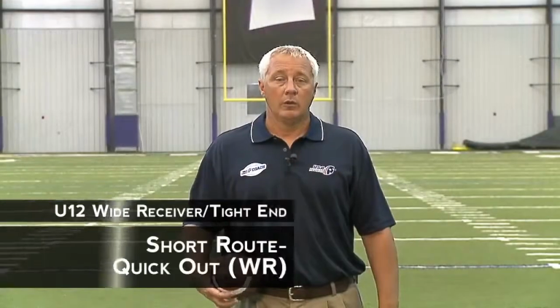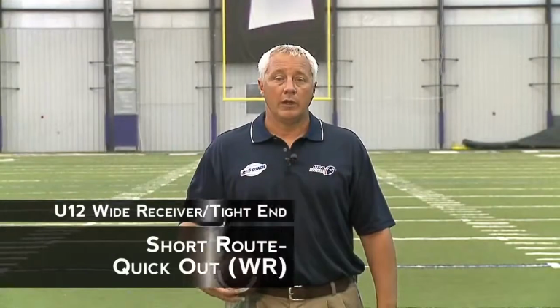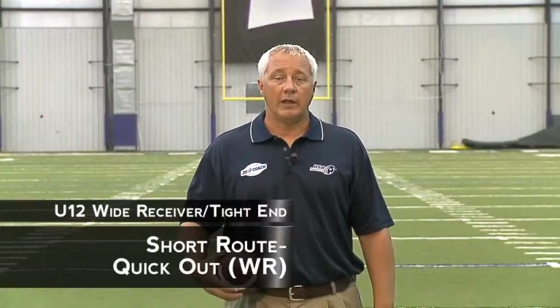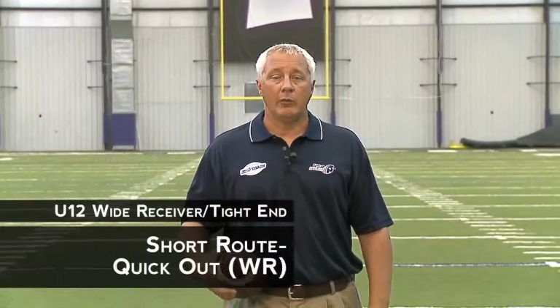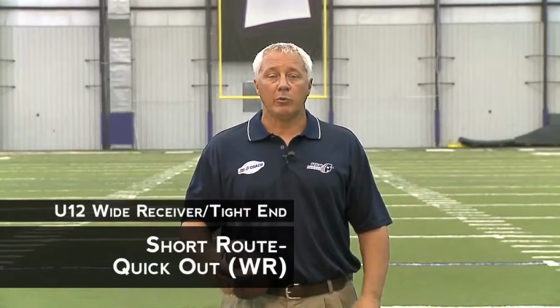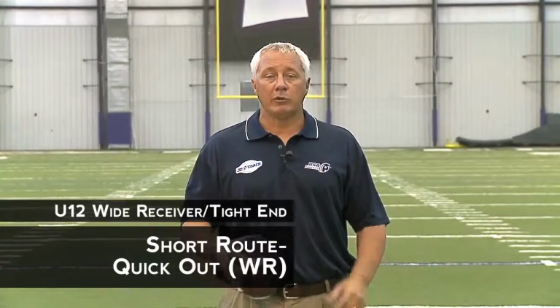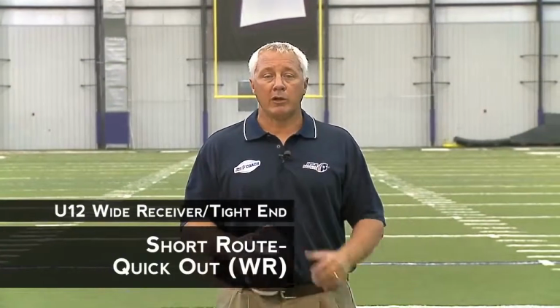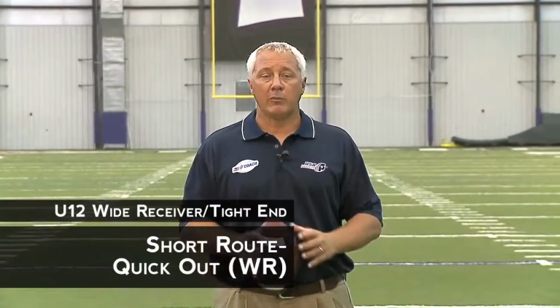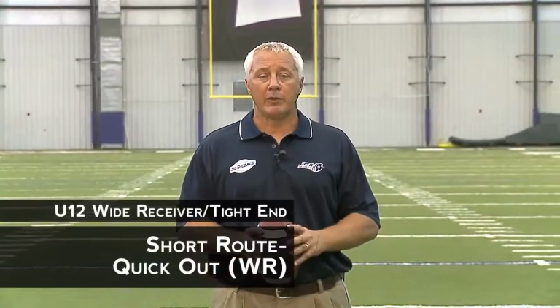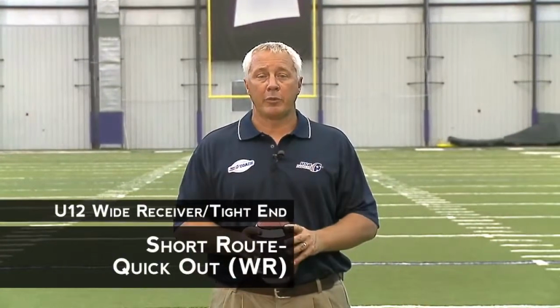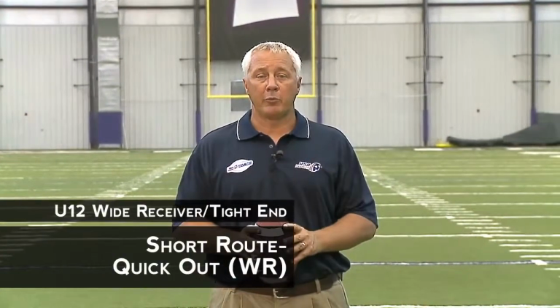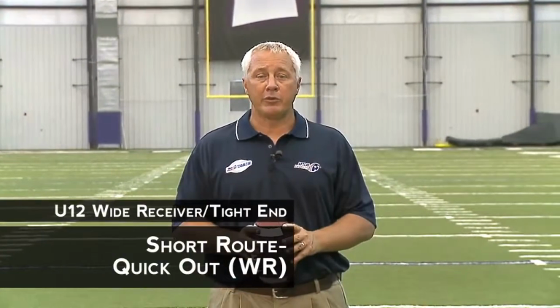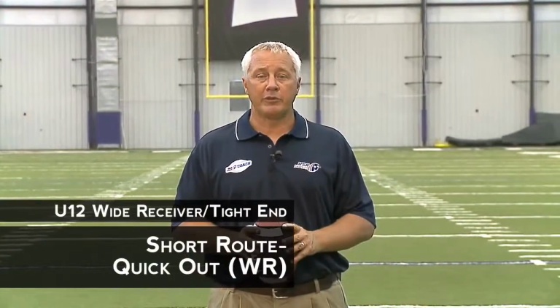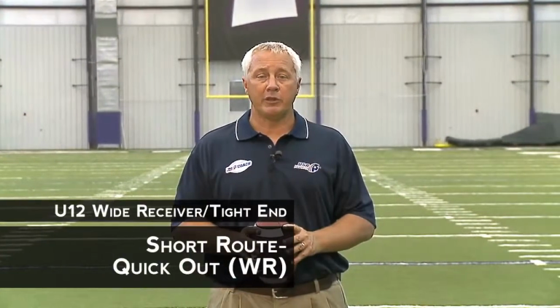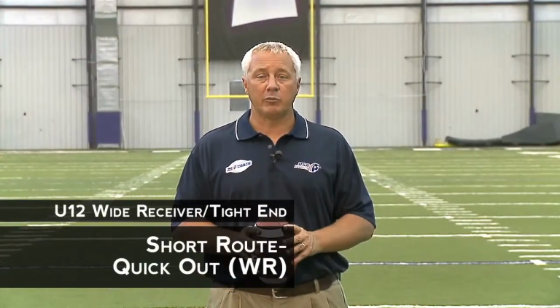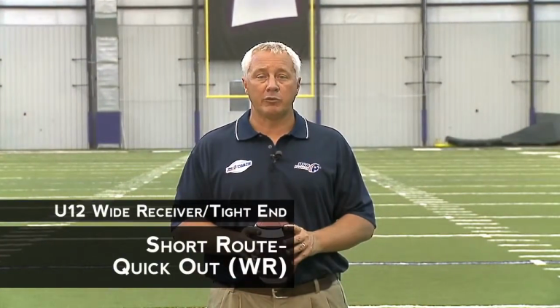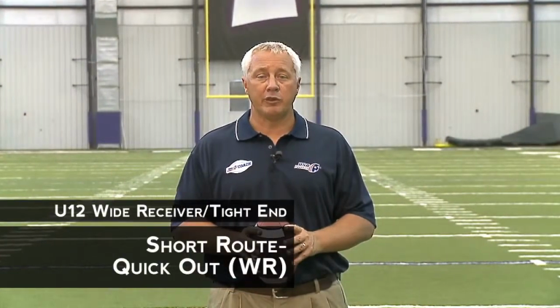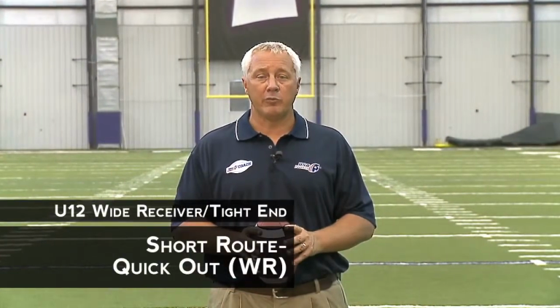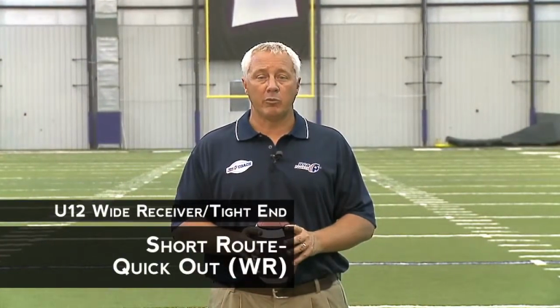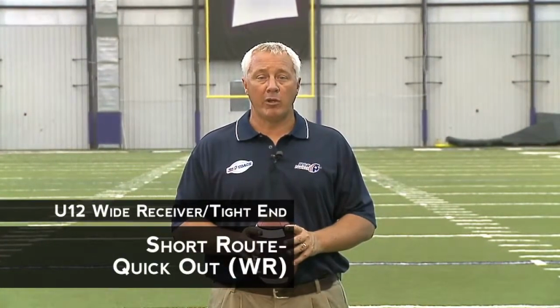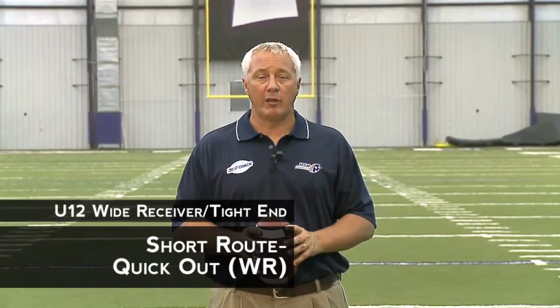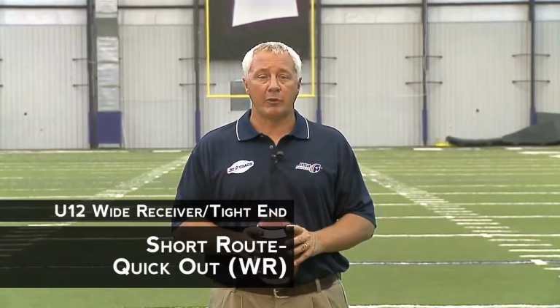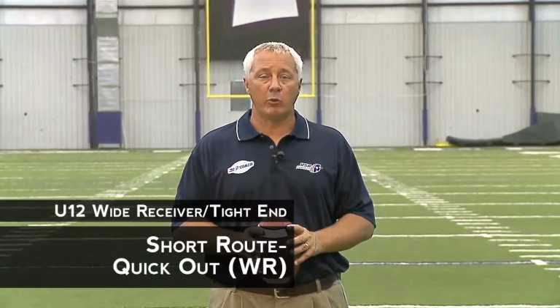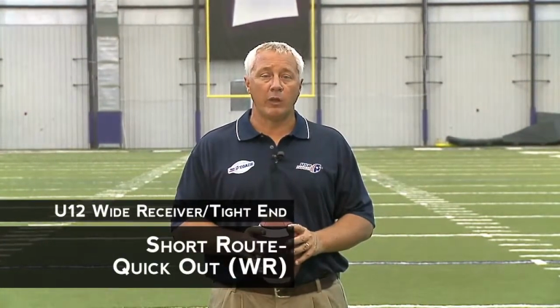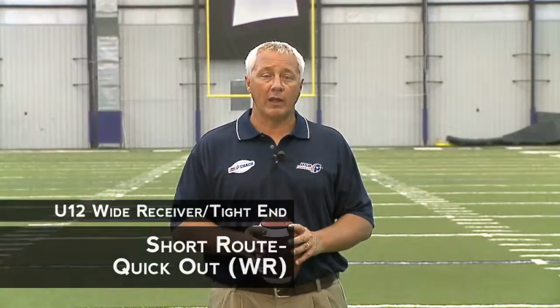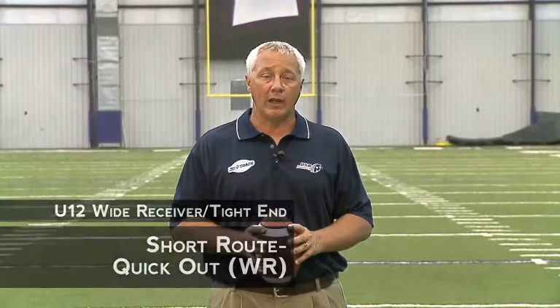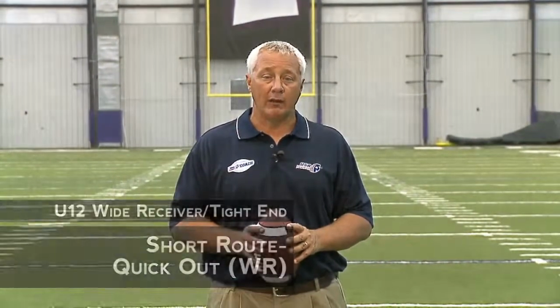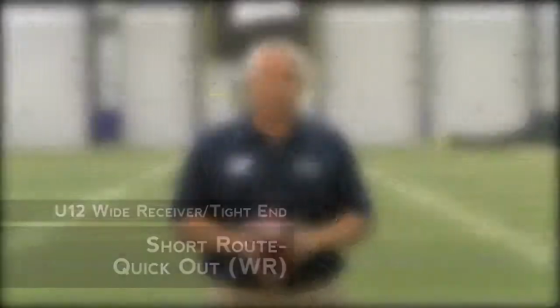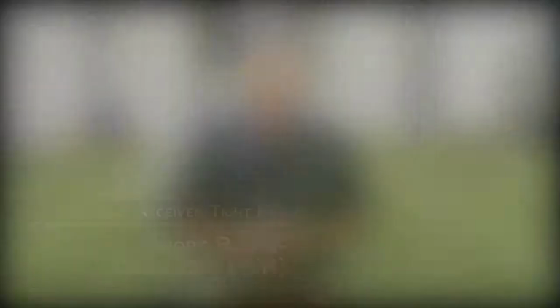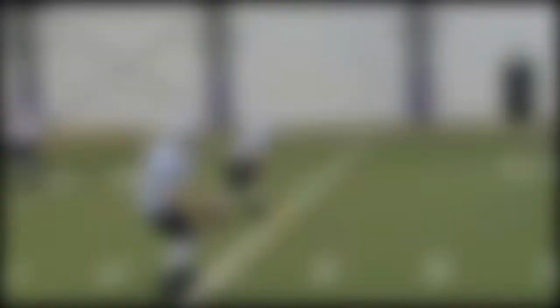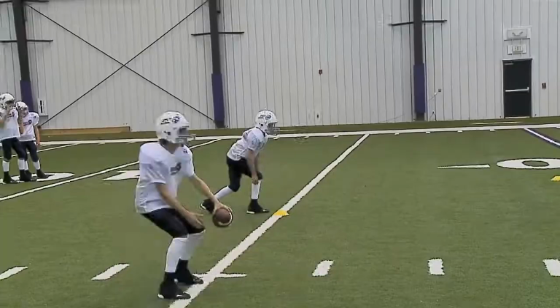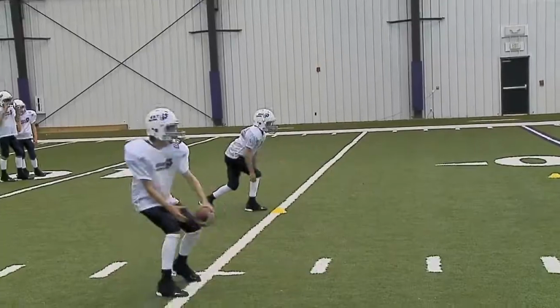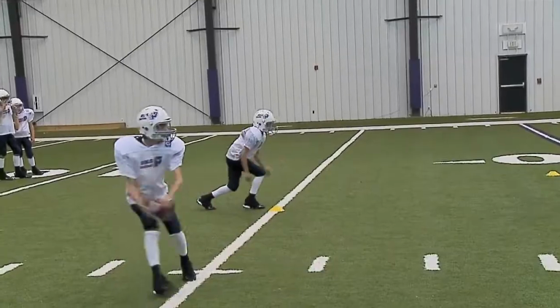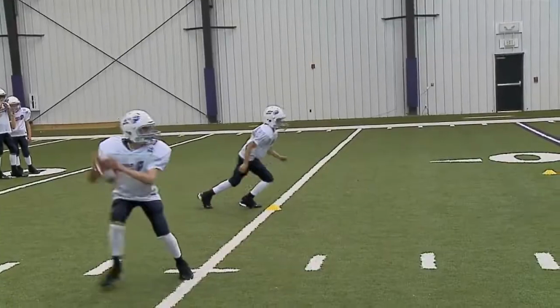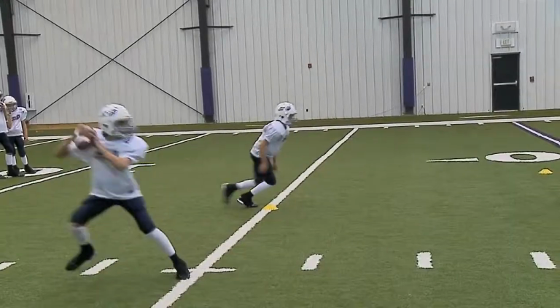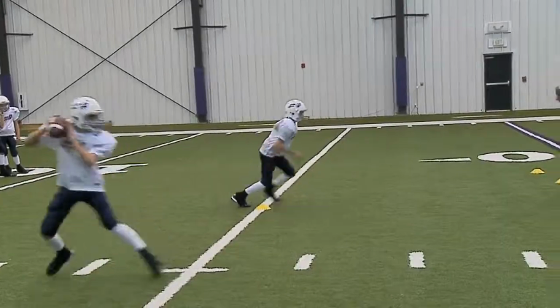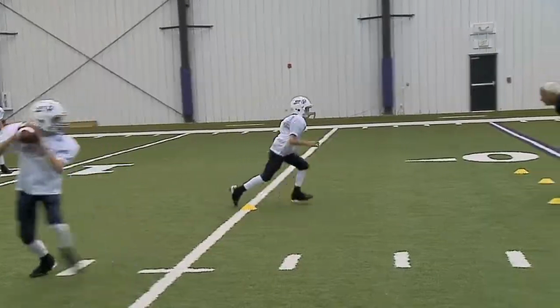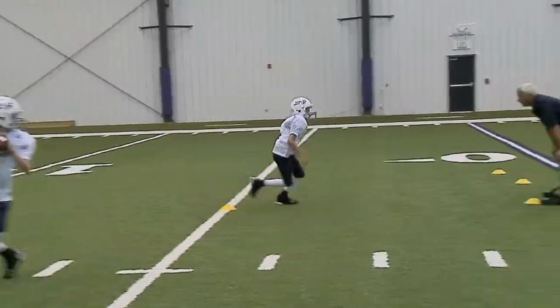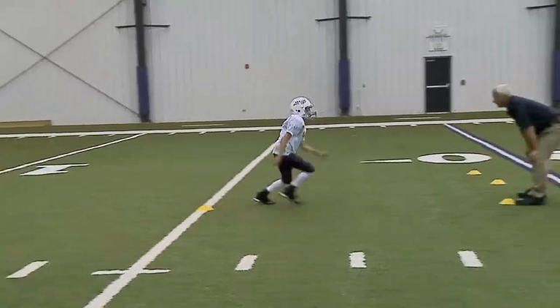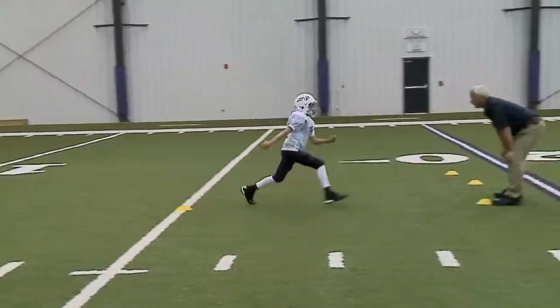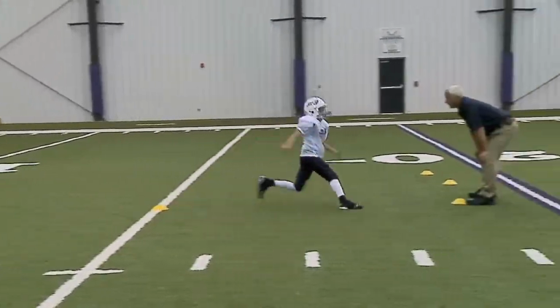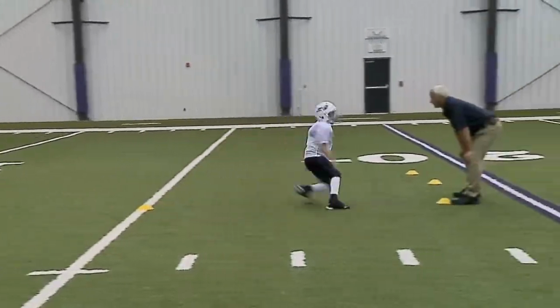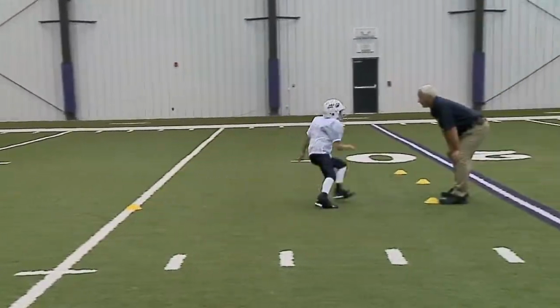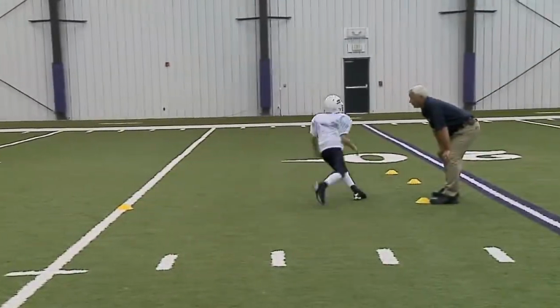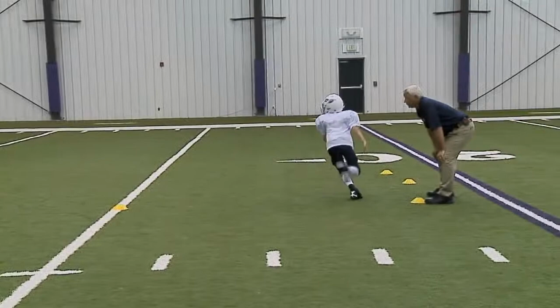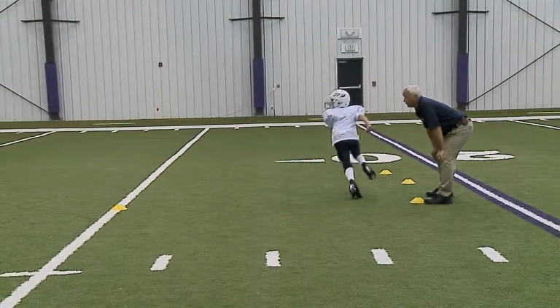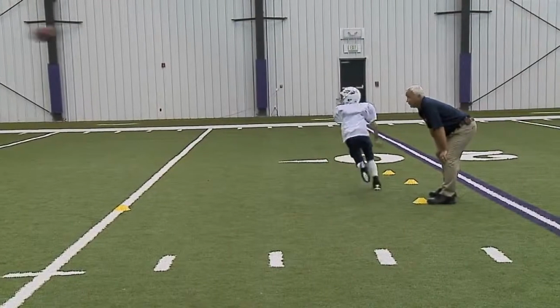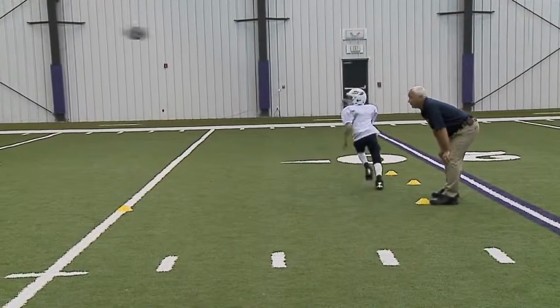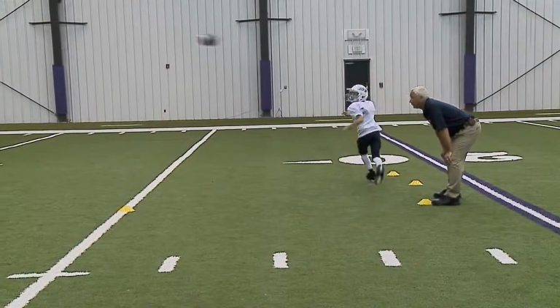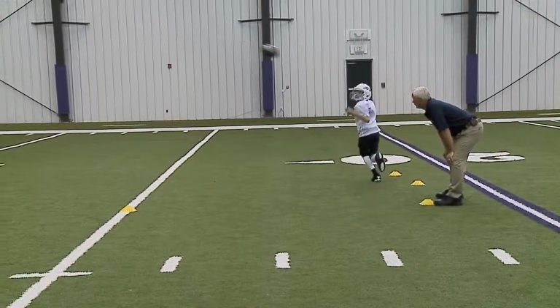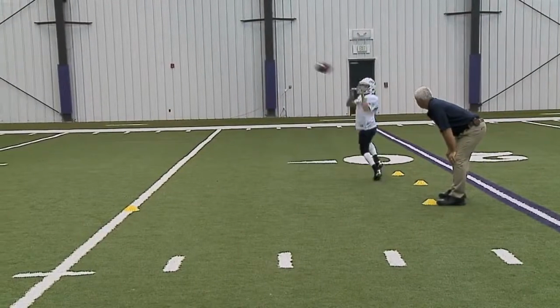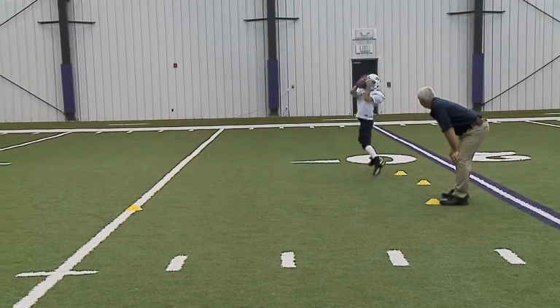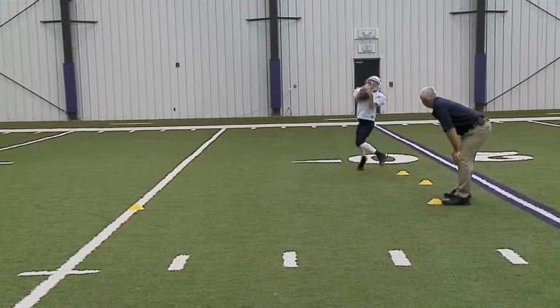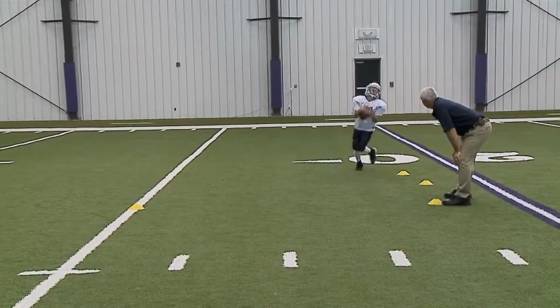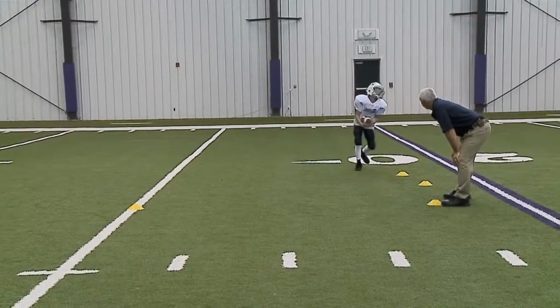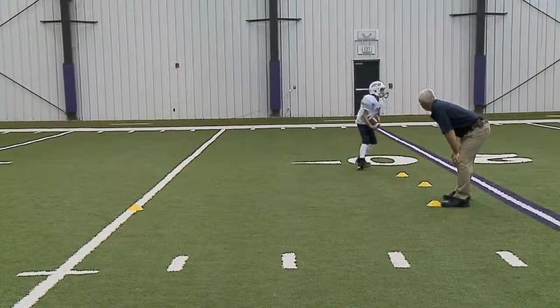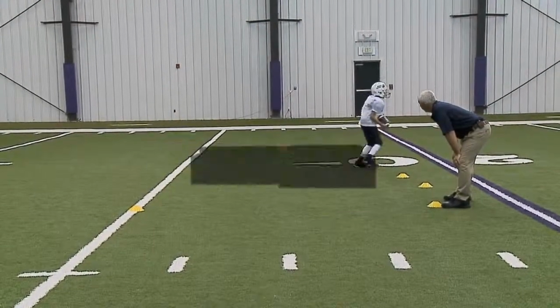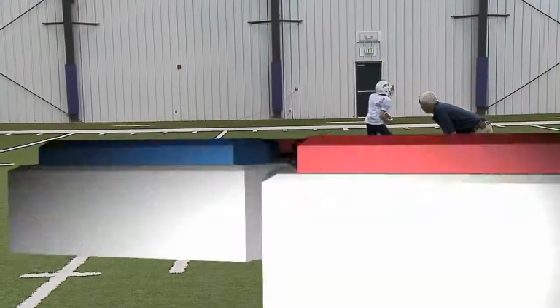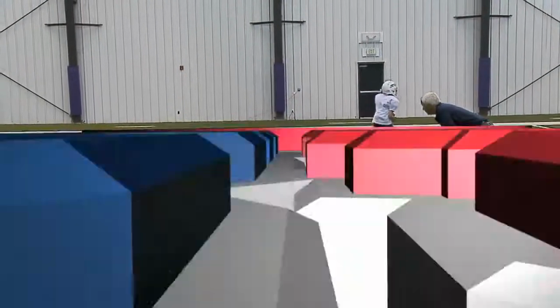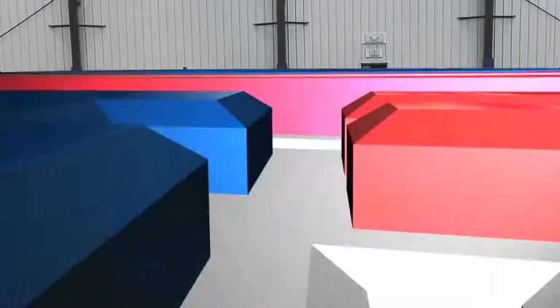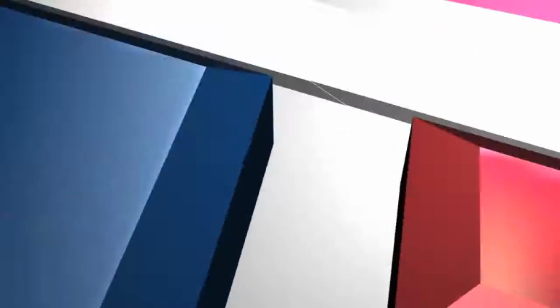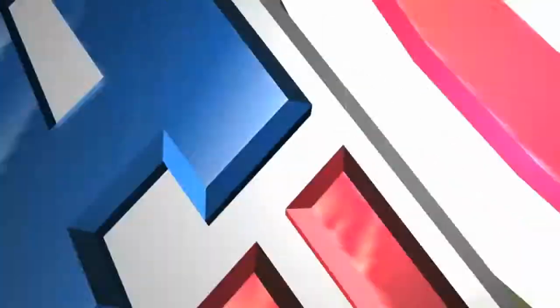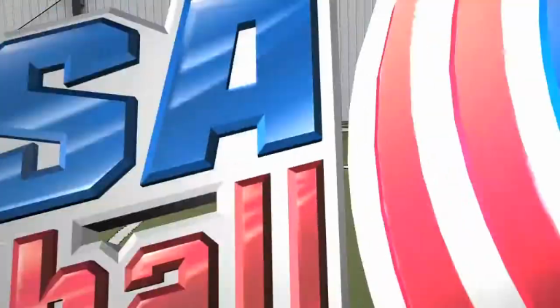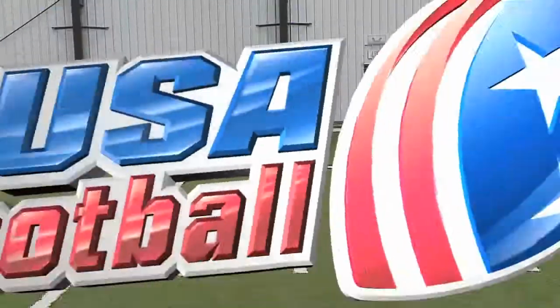Now we're going to talk about the three-step receiver route, the quick-out. The objective is to teach the wide receiver how to run the quick-out route.